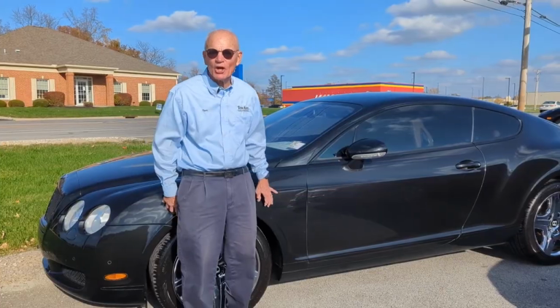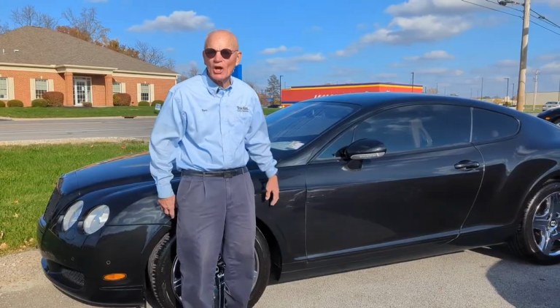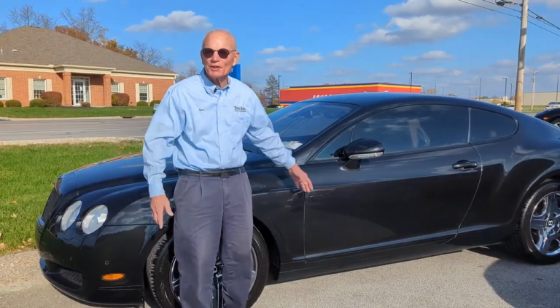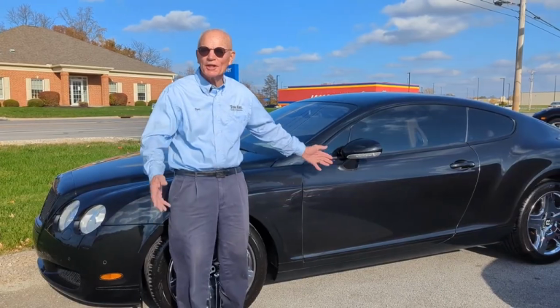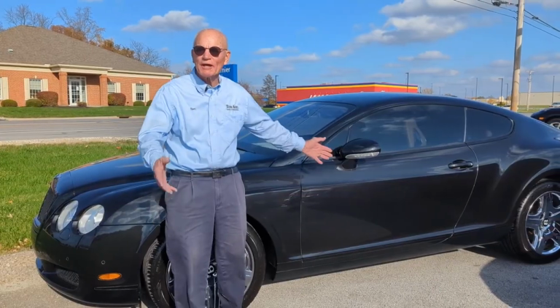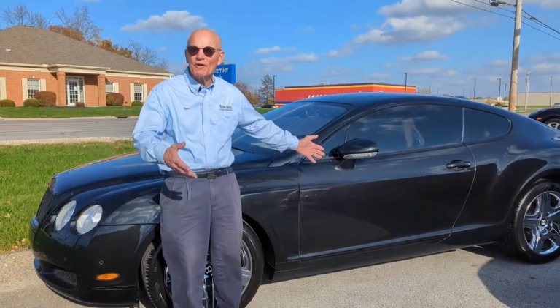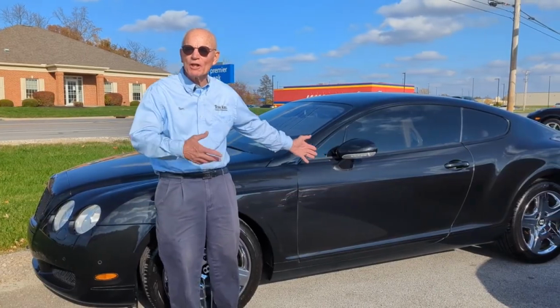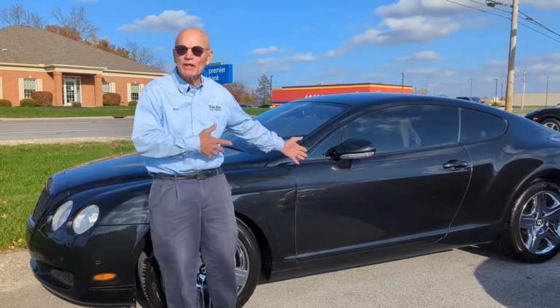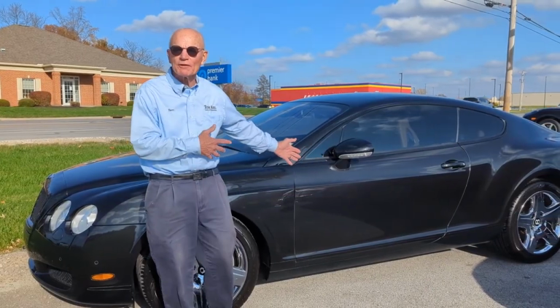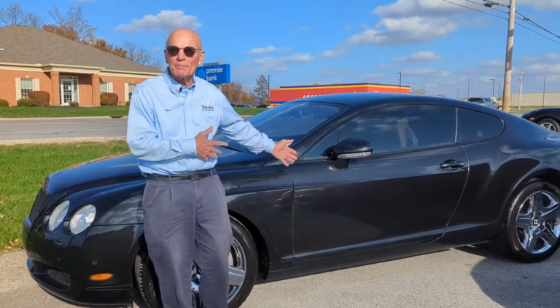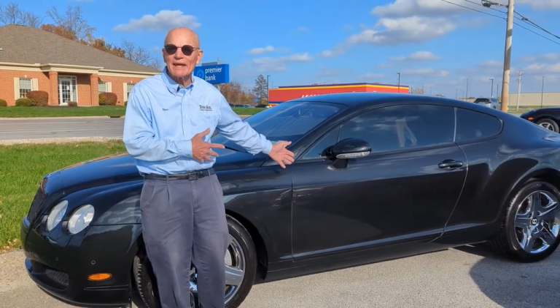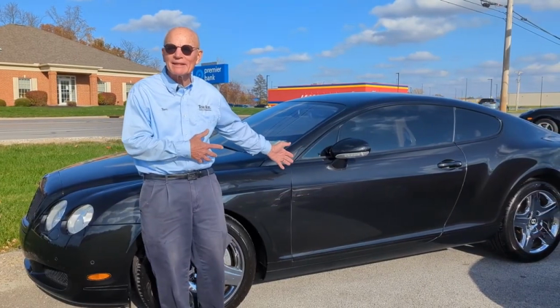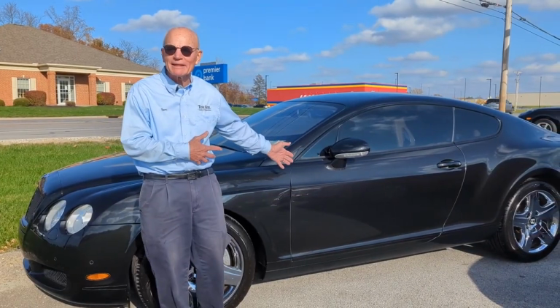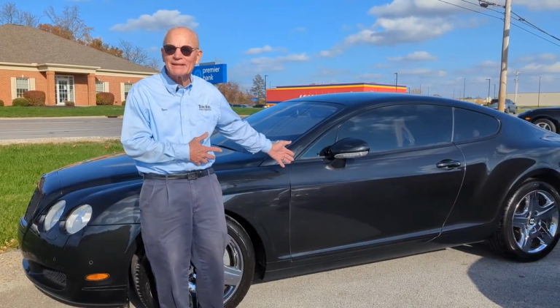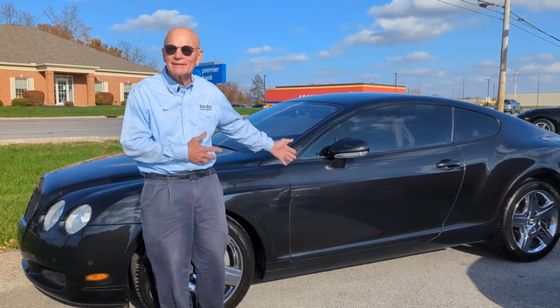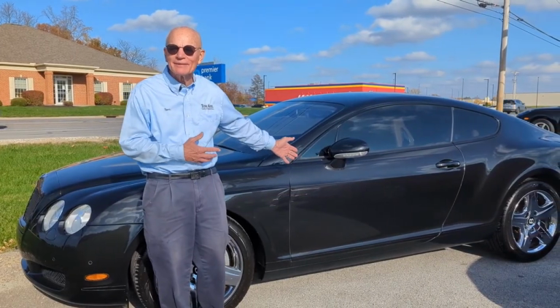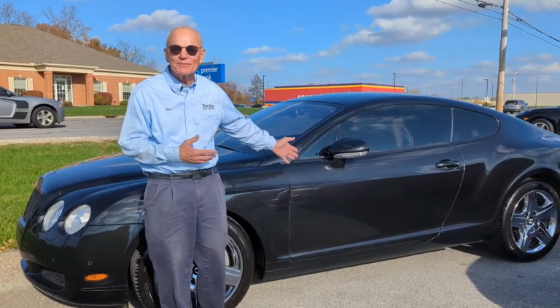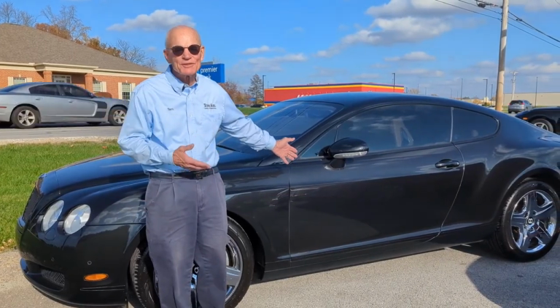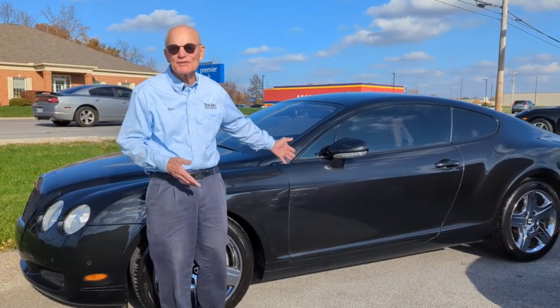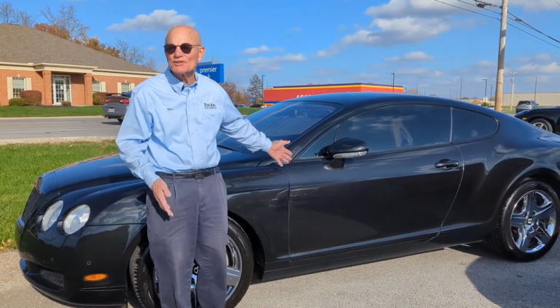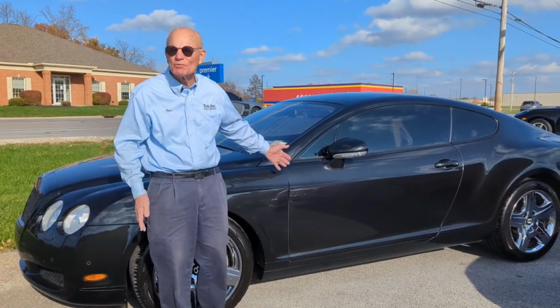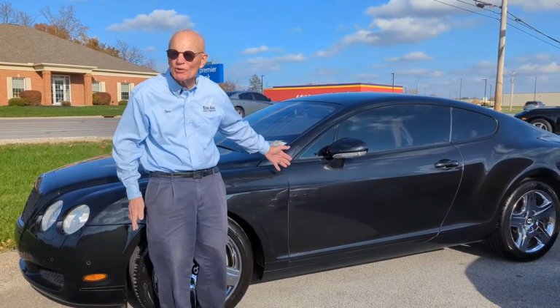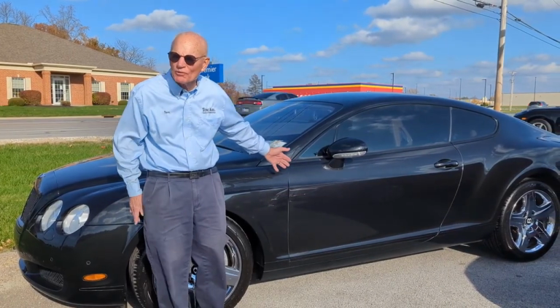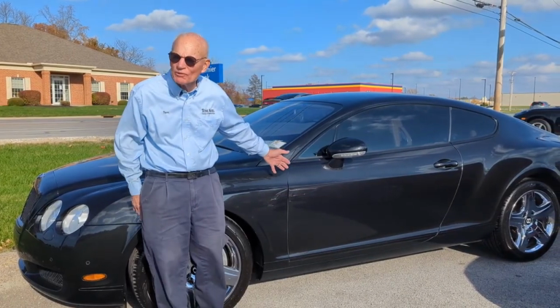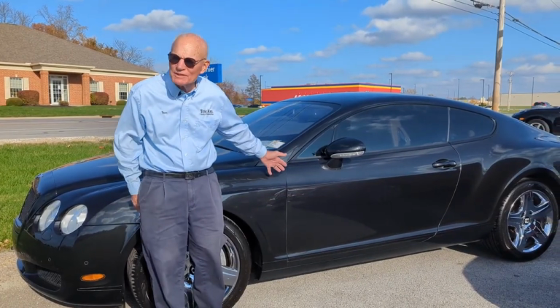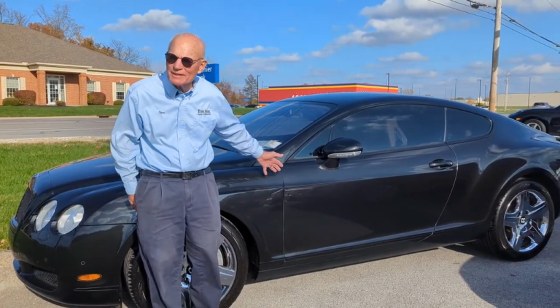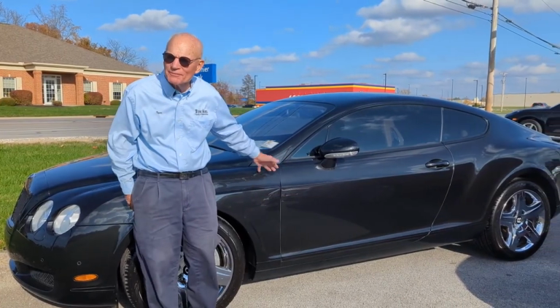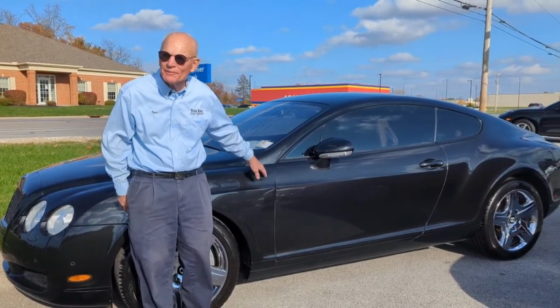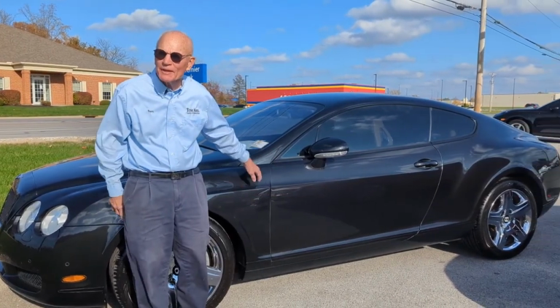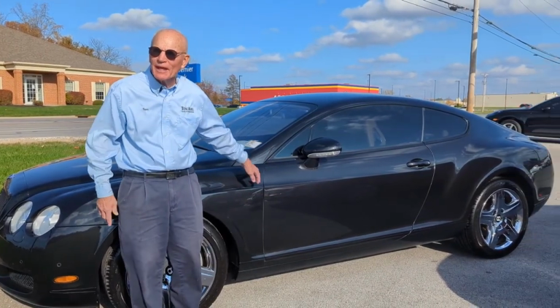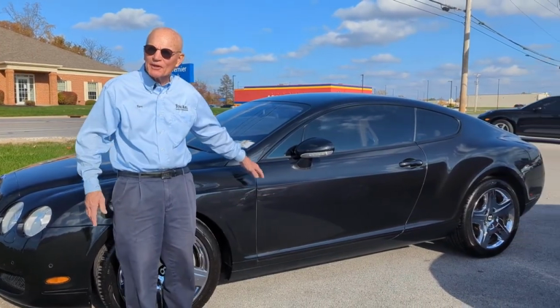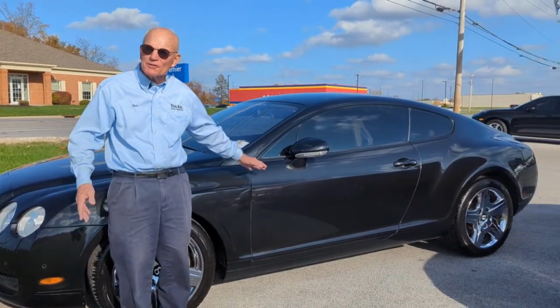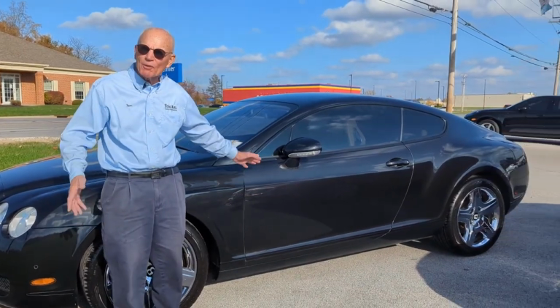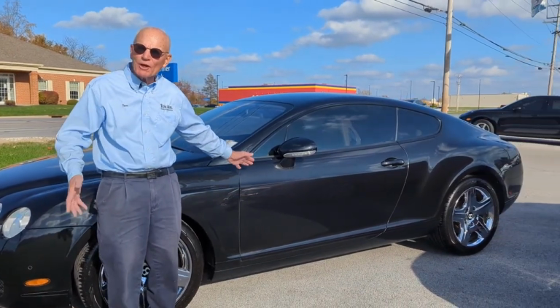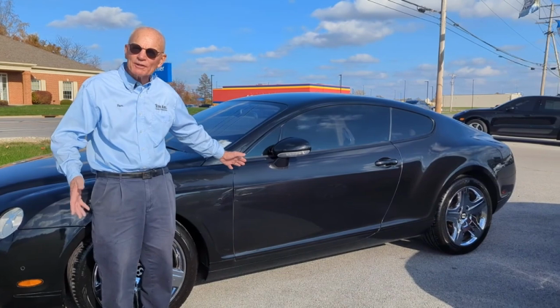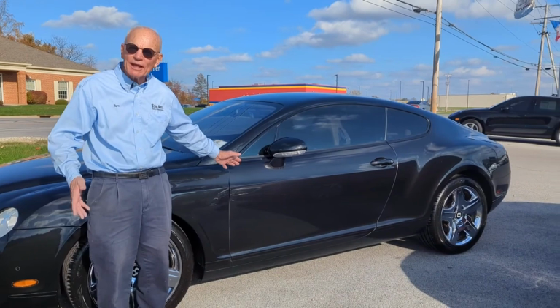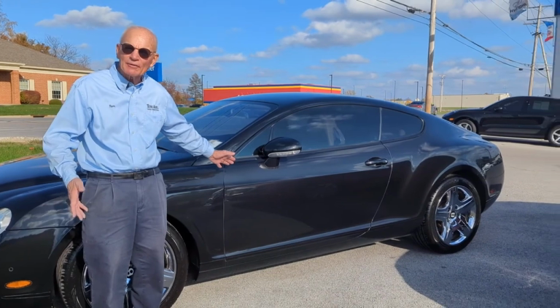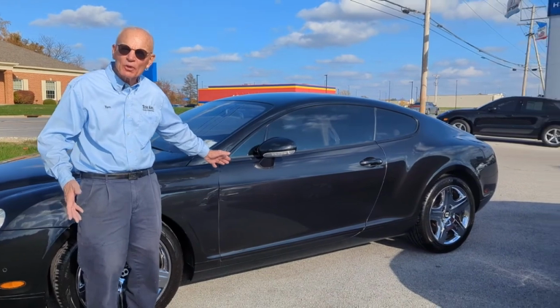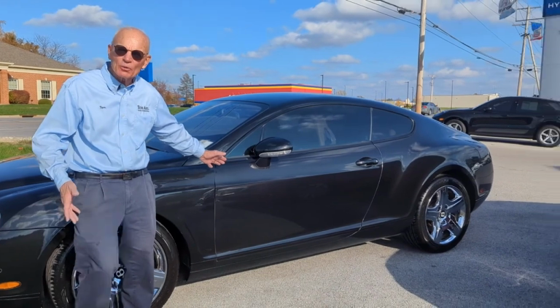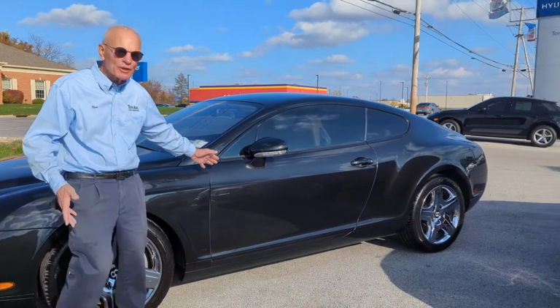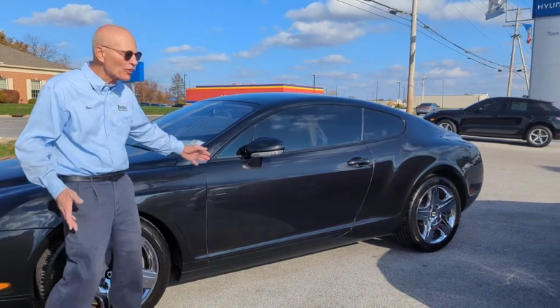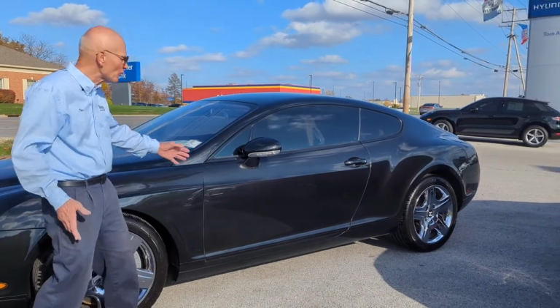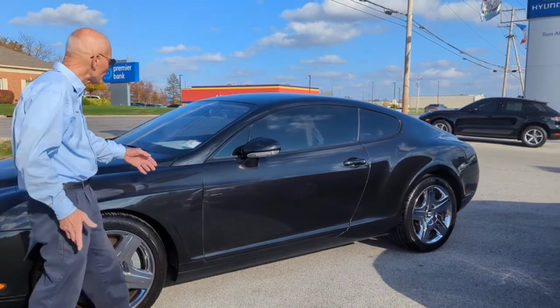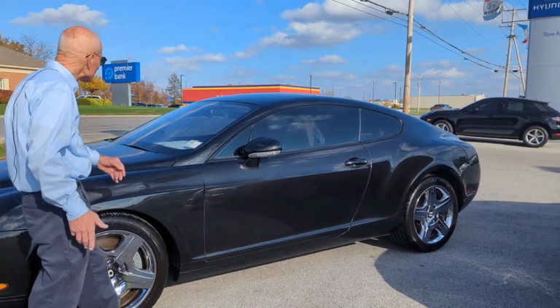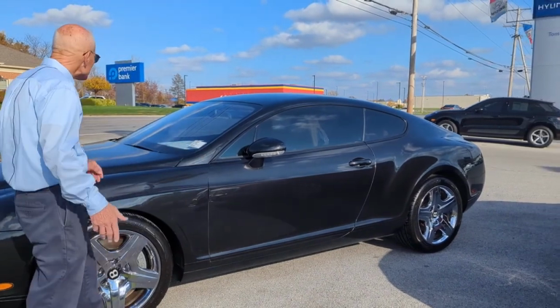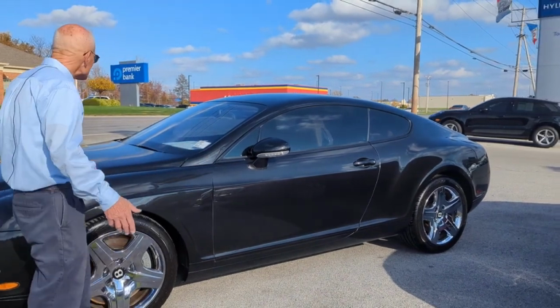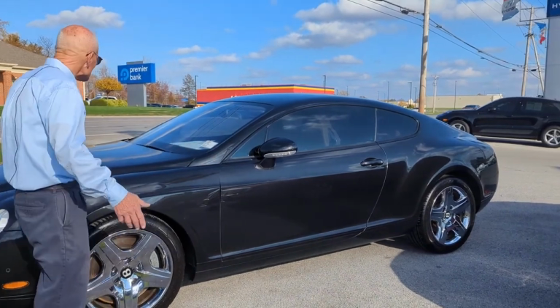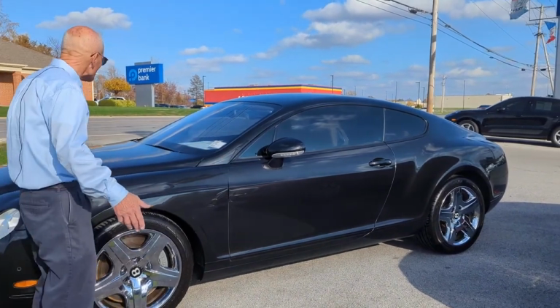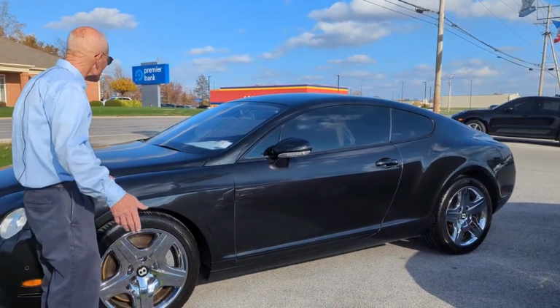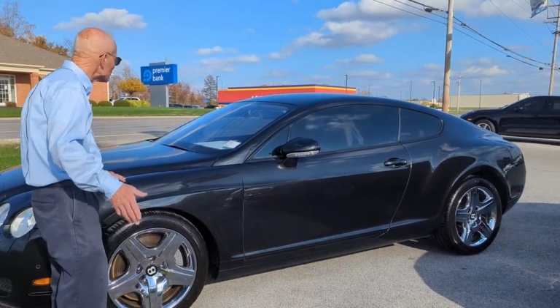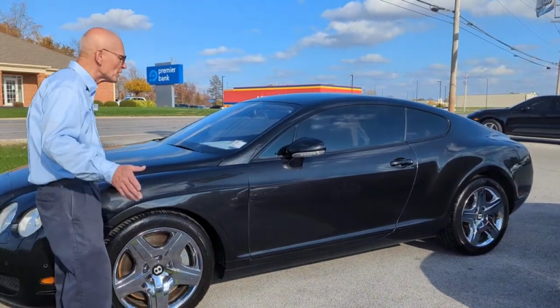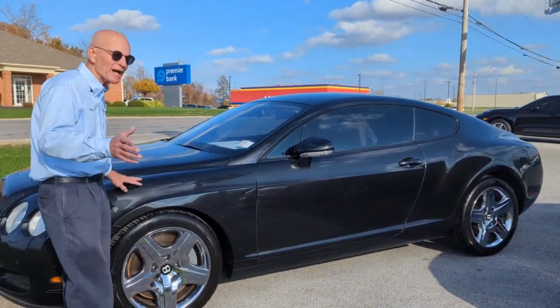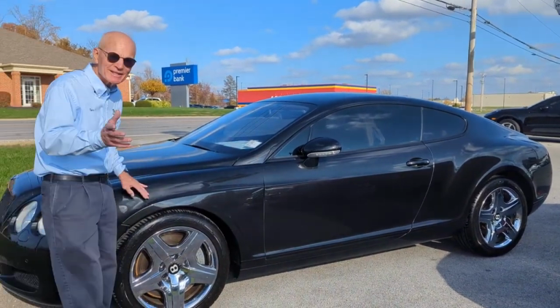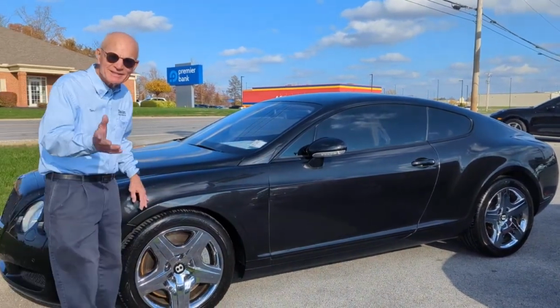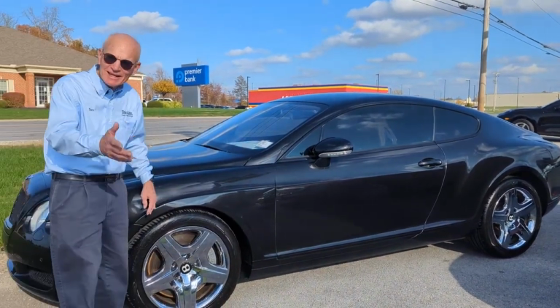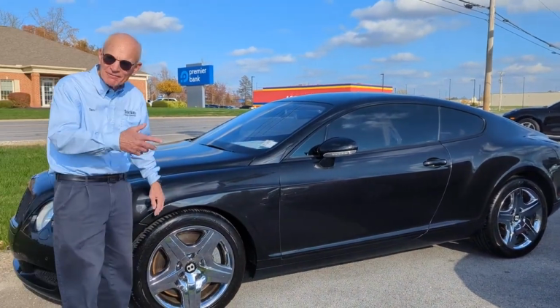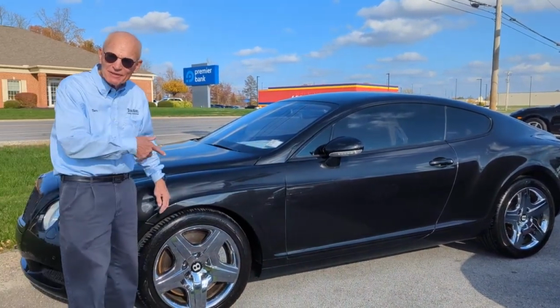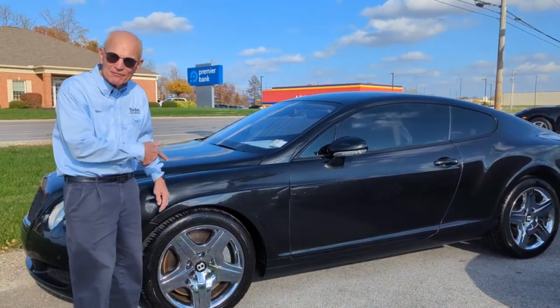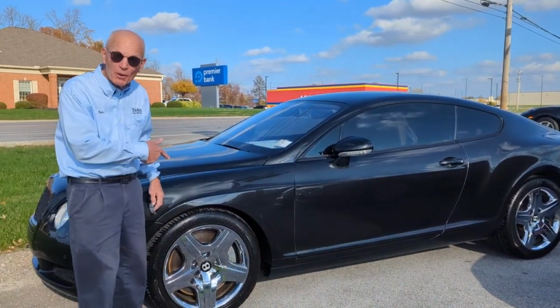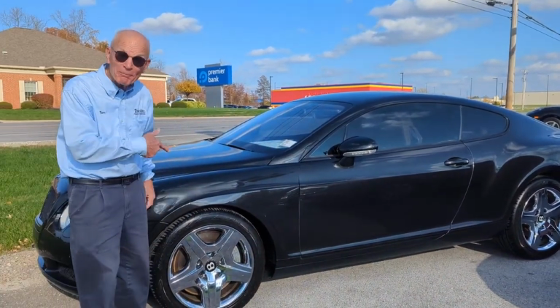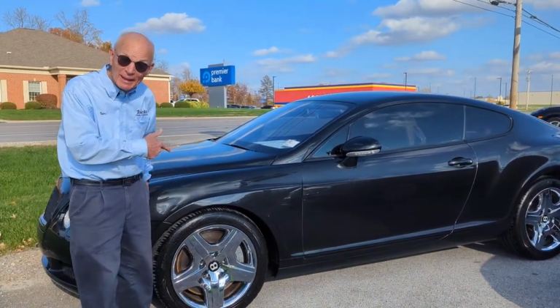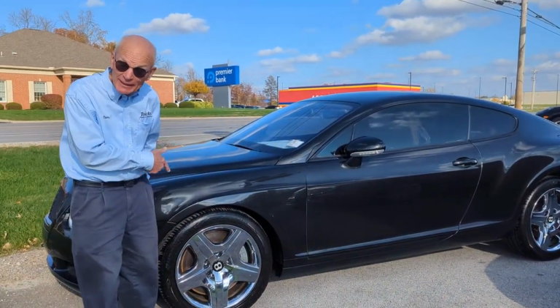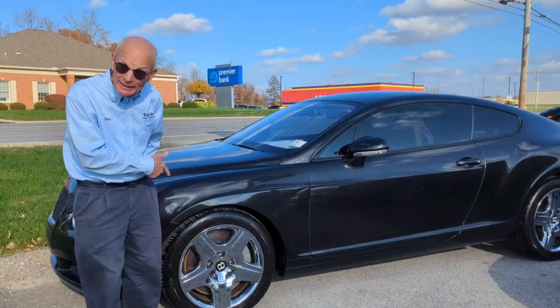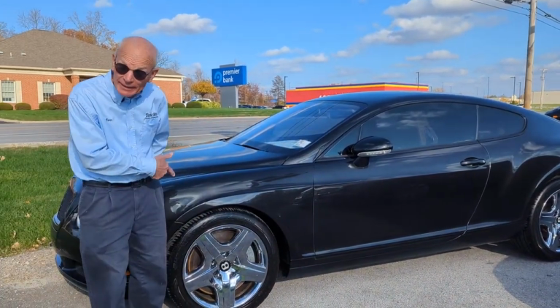Hard to not fall in love with a Bentley. This is beautiful, isn't it? And it's marked down to only $32,970 for a Bentley.